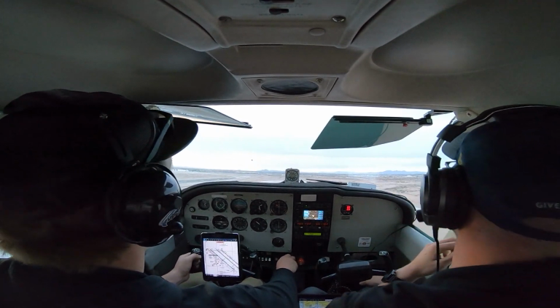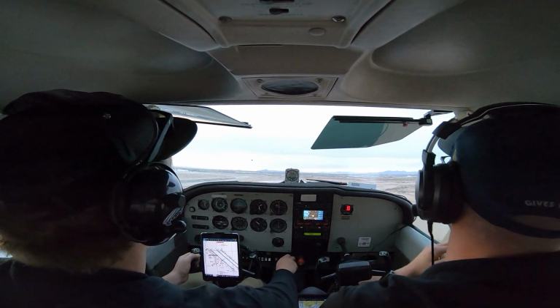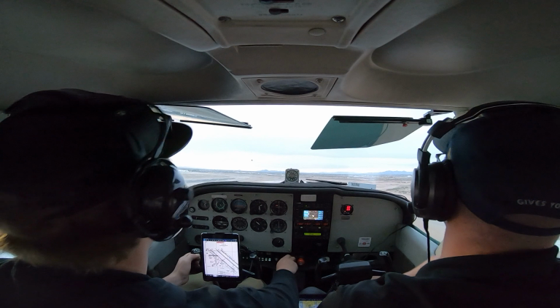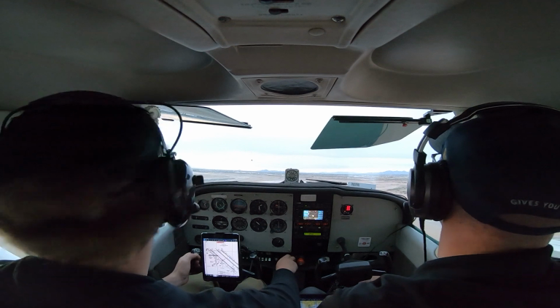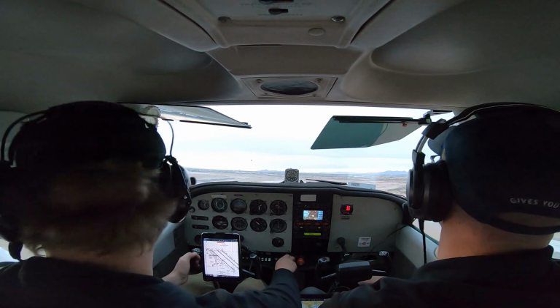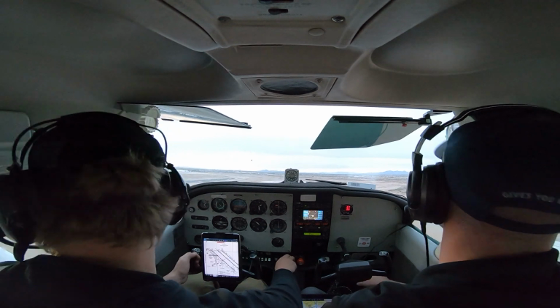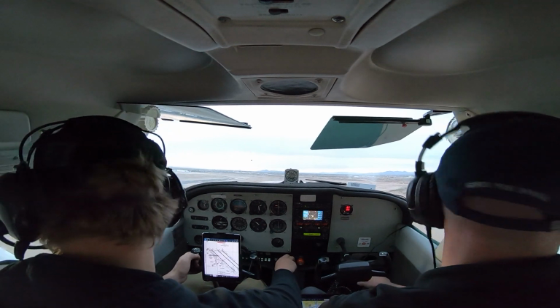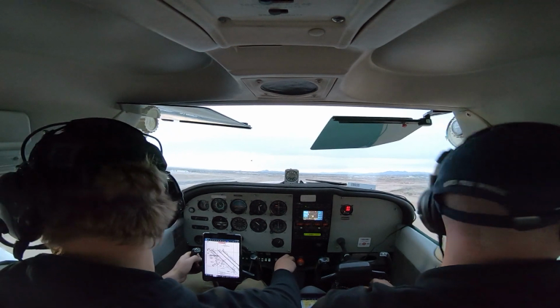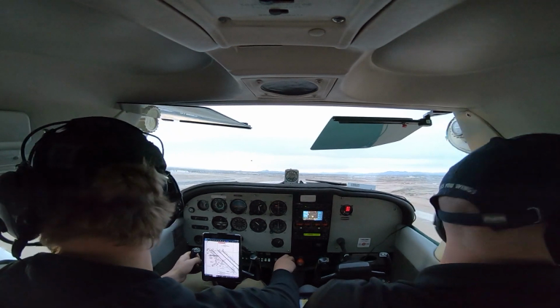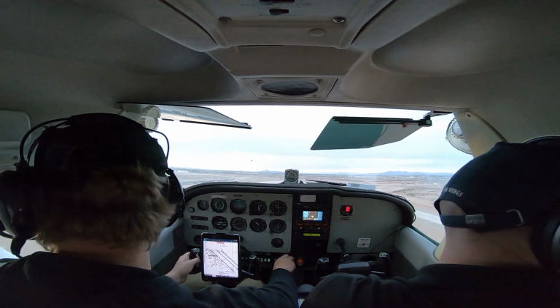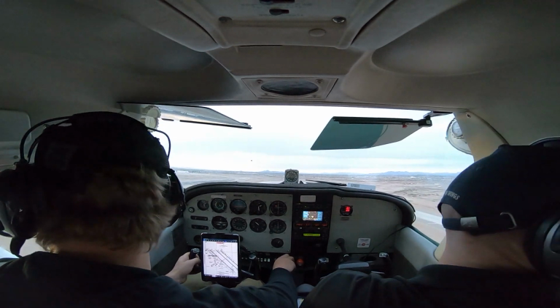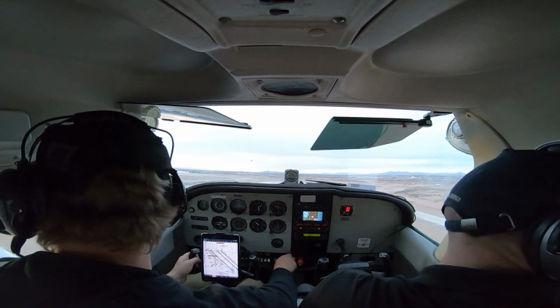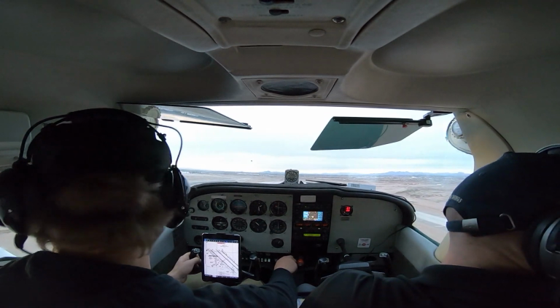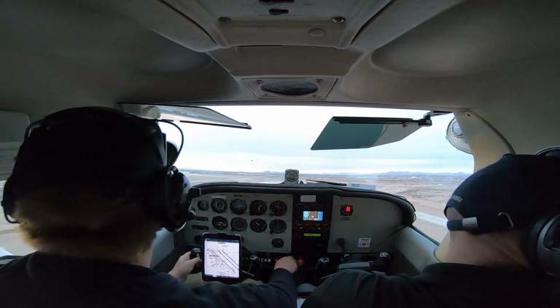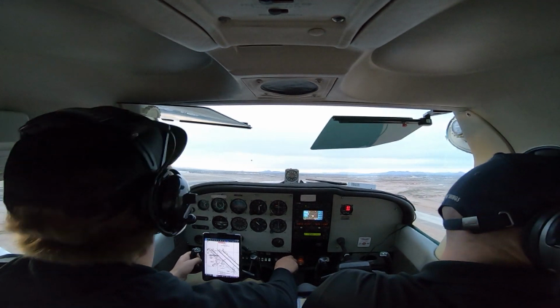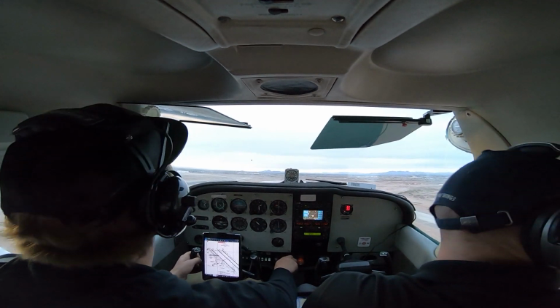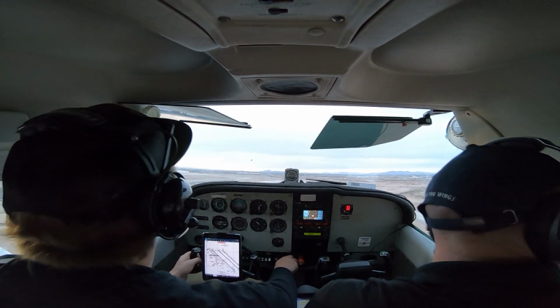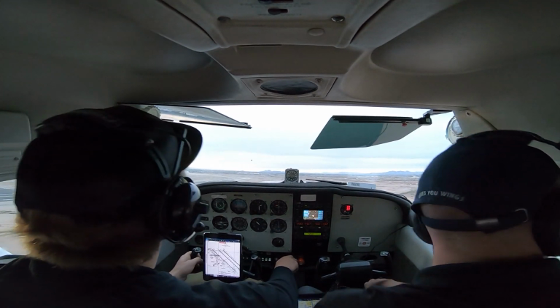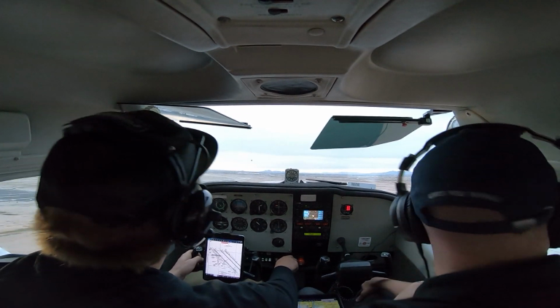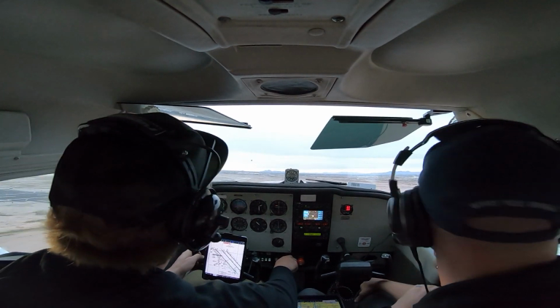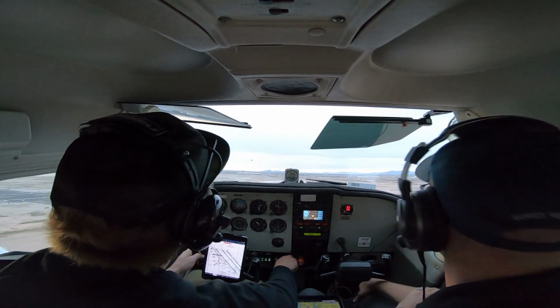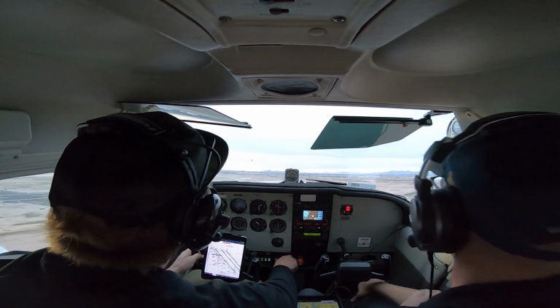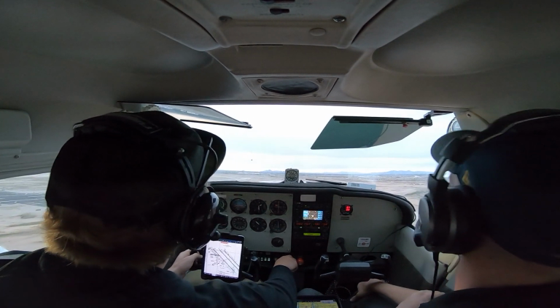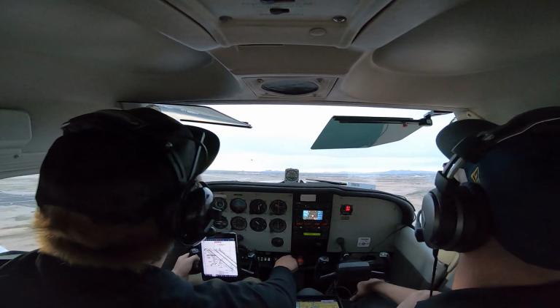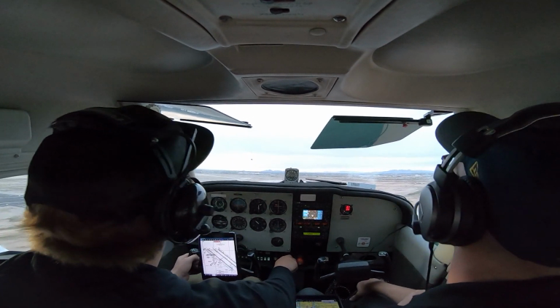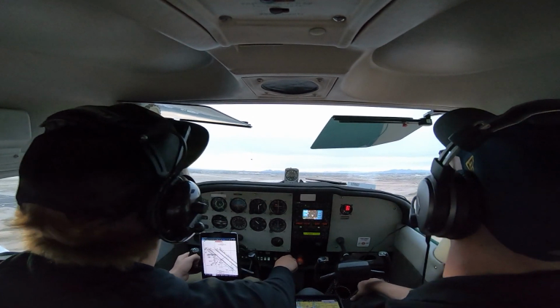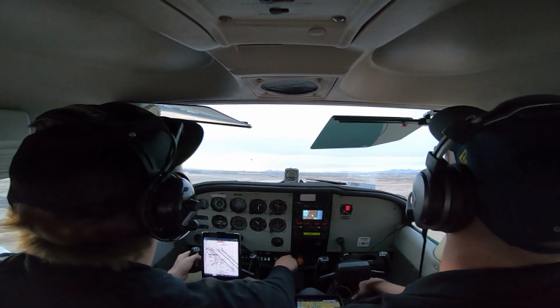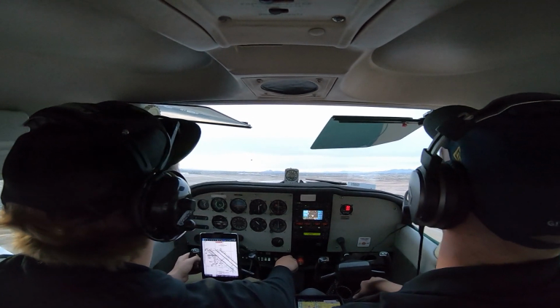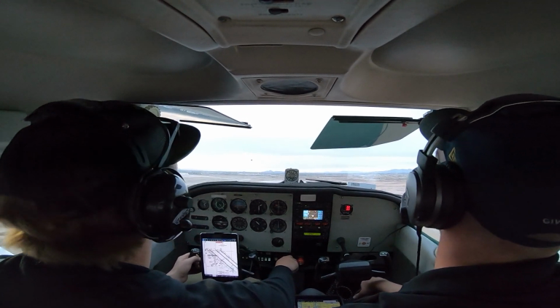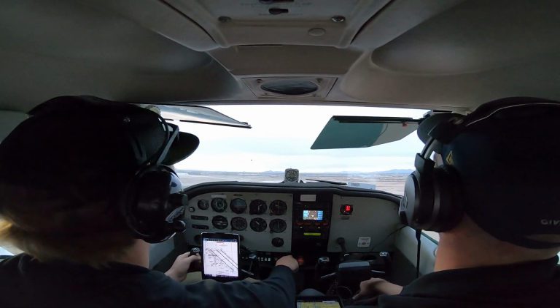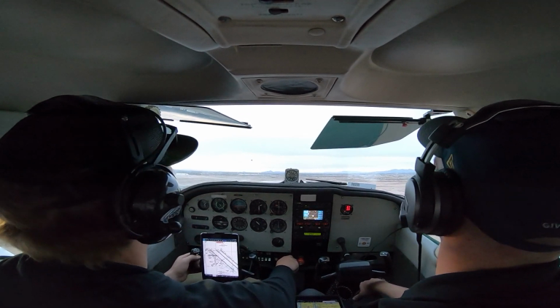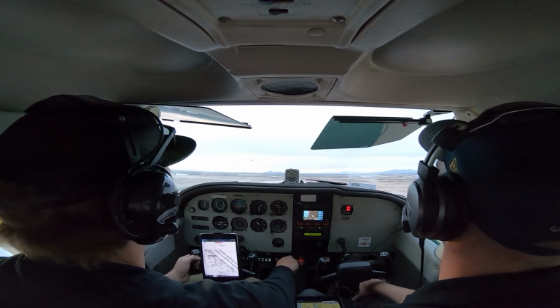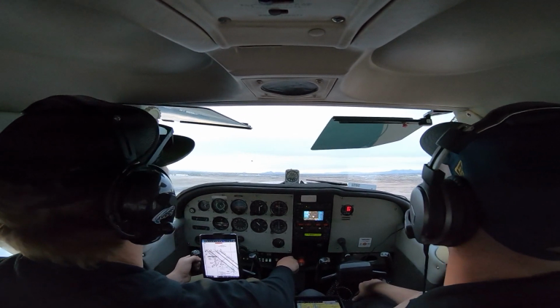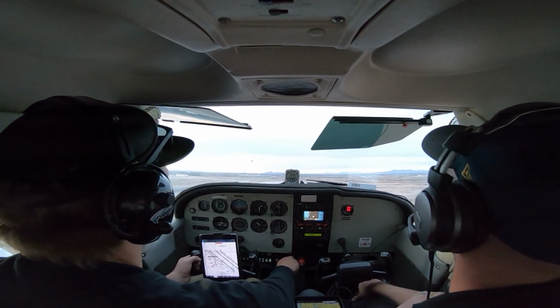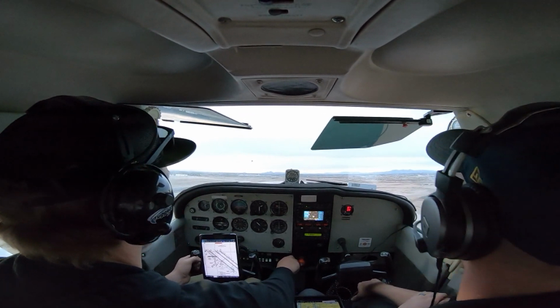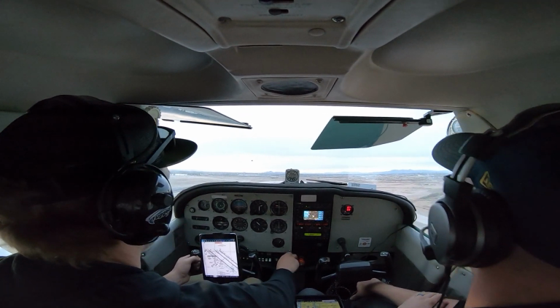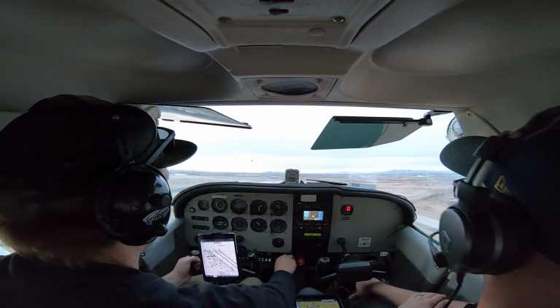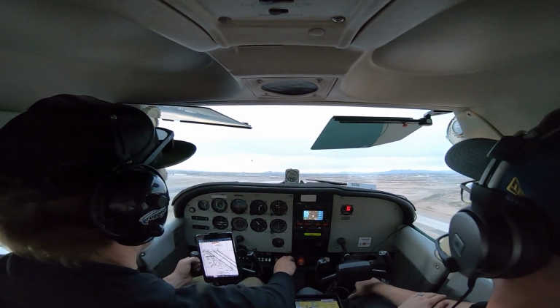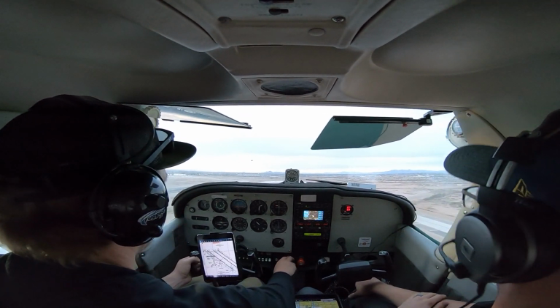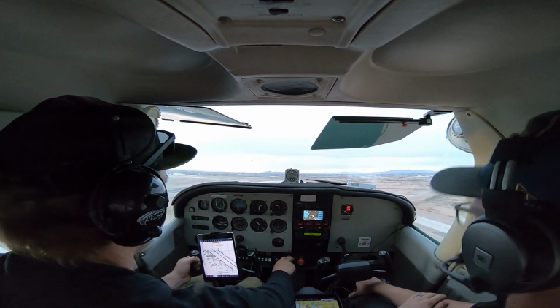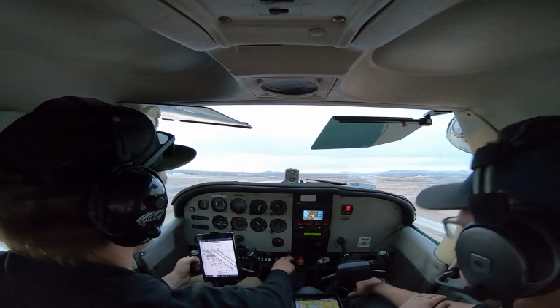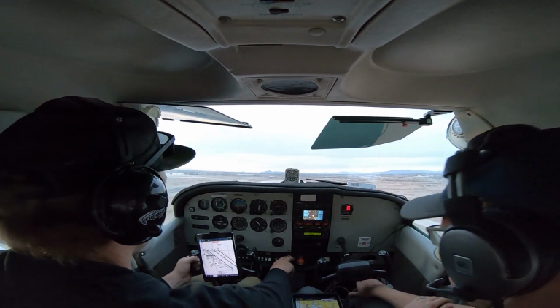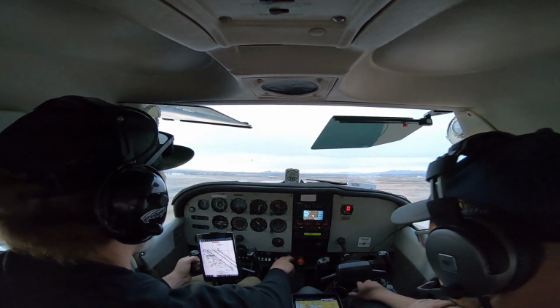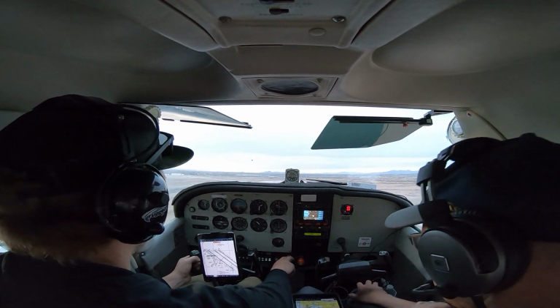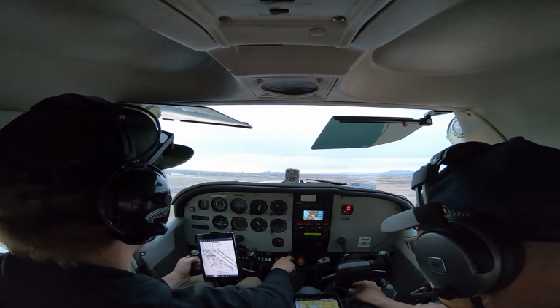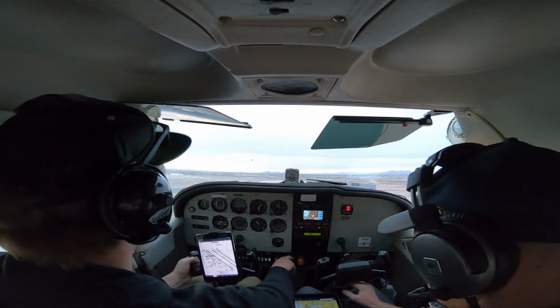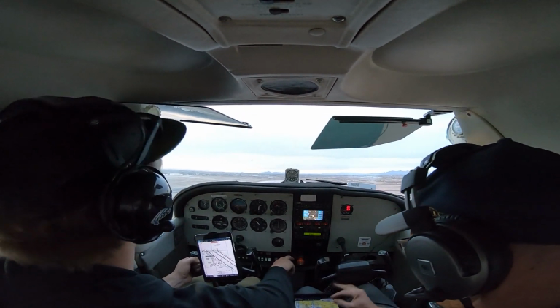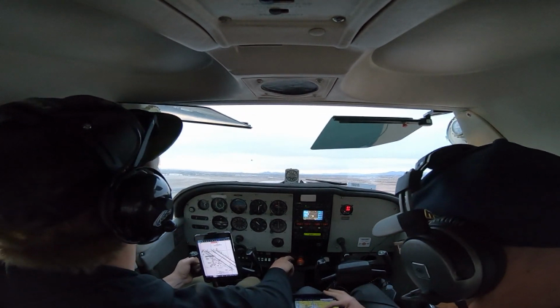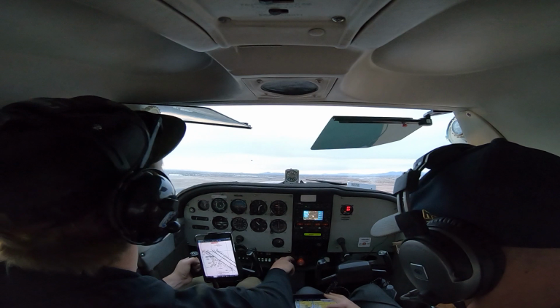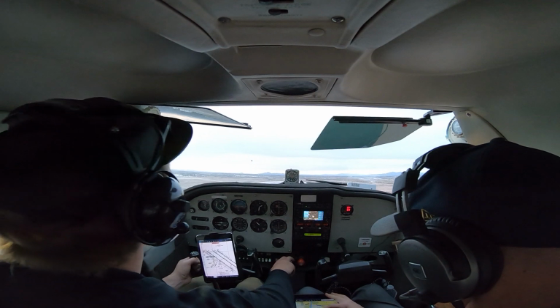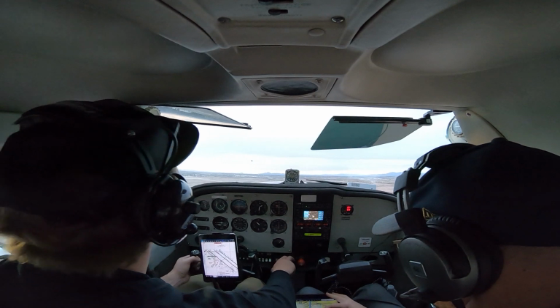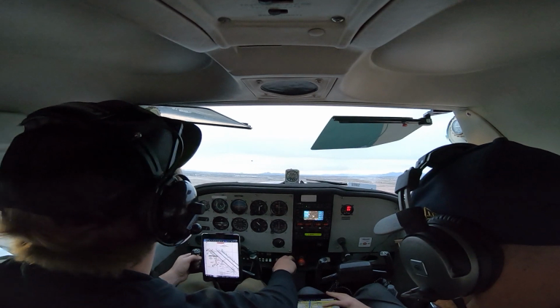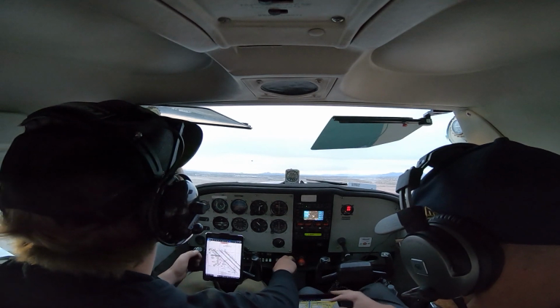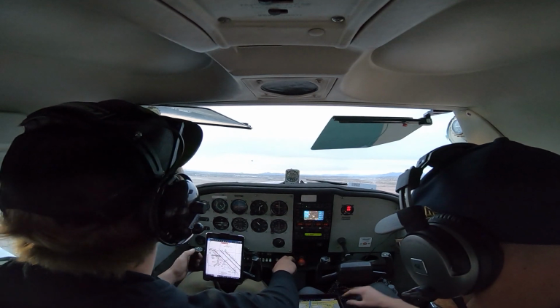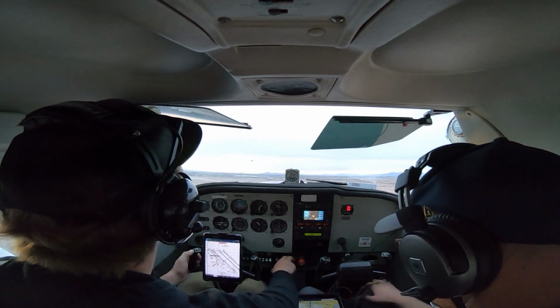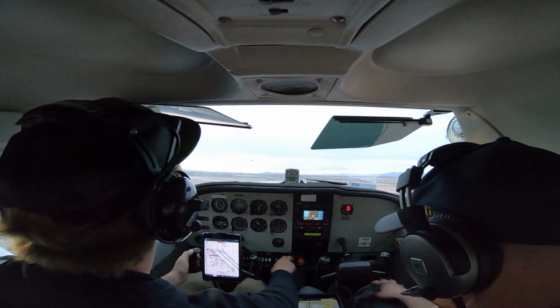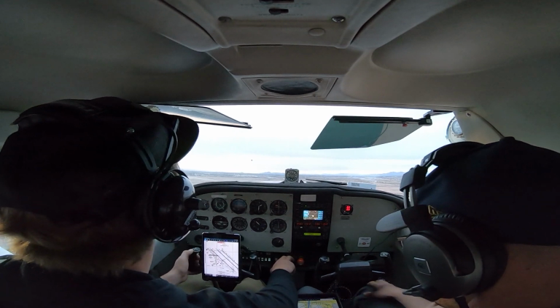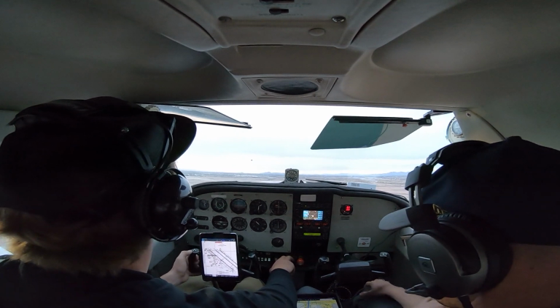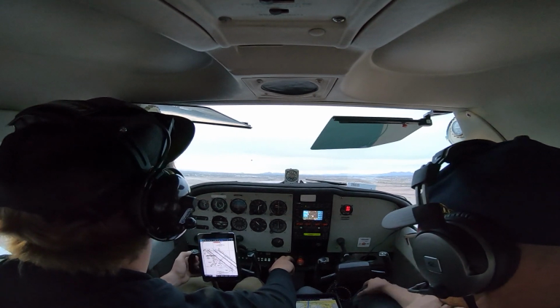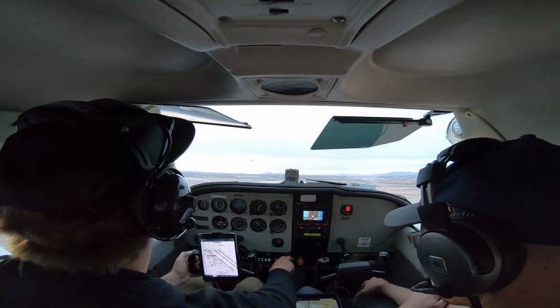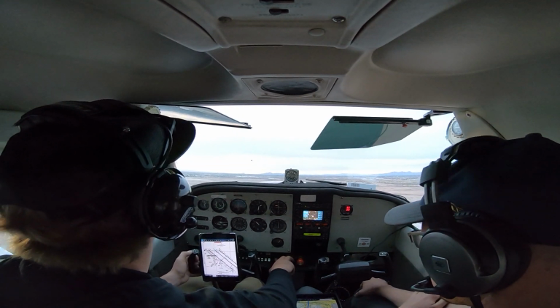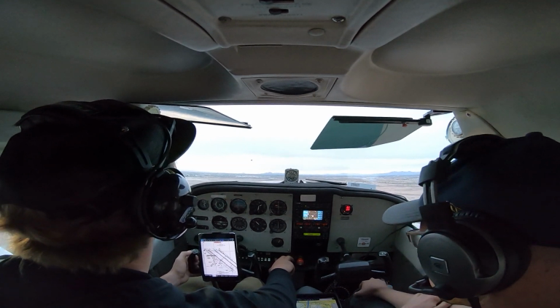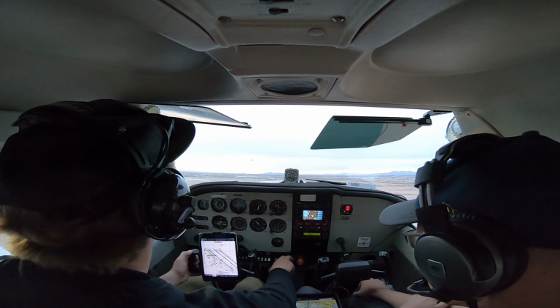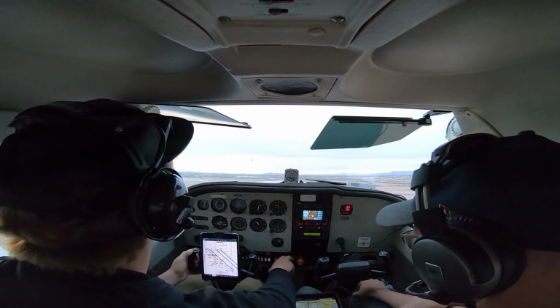82 Alpha Tango. 82 Alpha Tango, 30 right at Charlie 3, clear for takeoff. Right traffic. 82, Charlie 3, clear for takeoff. 82 Alpha Tango. Right traffic.